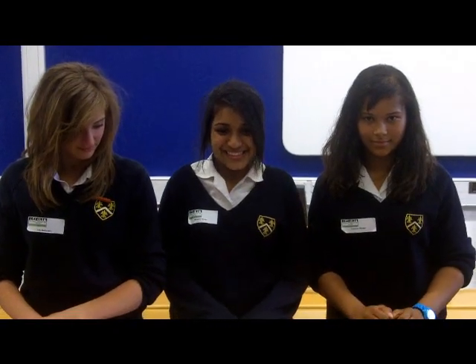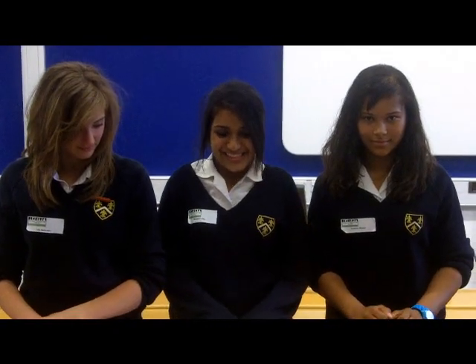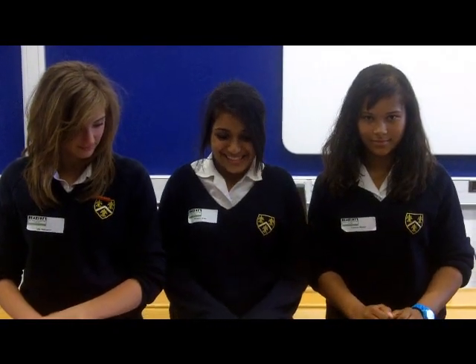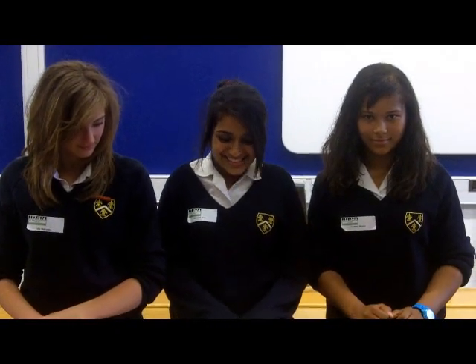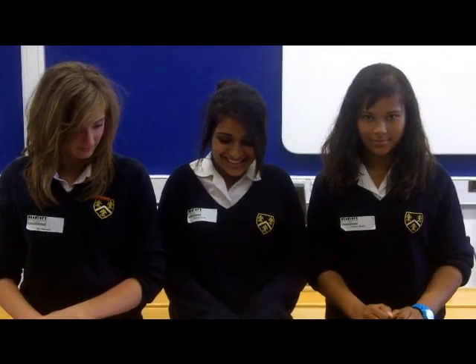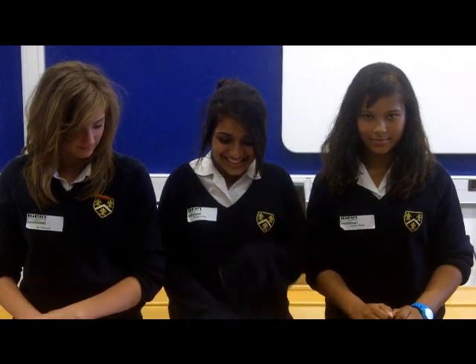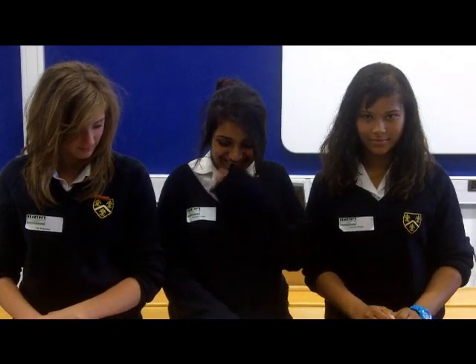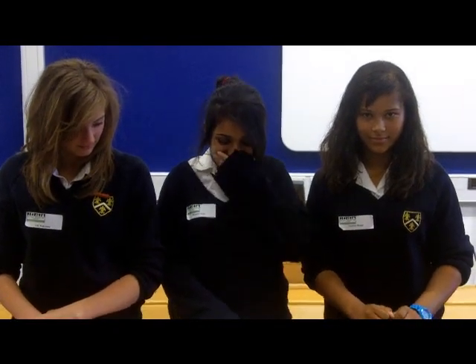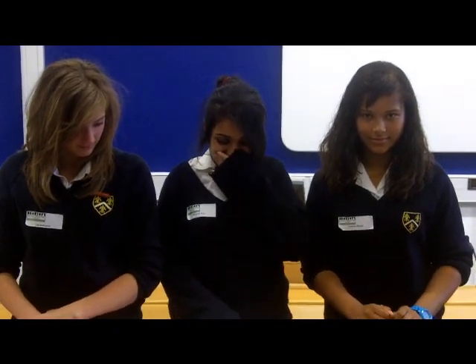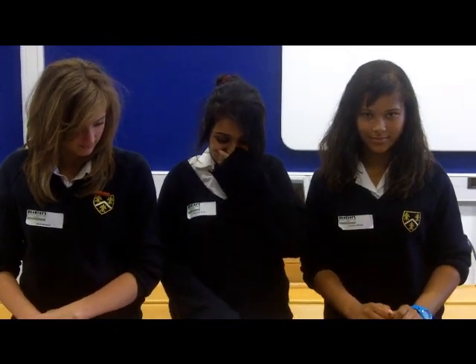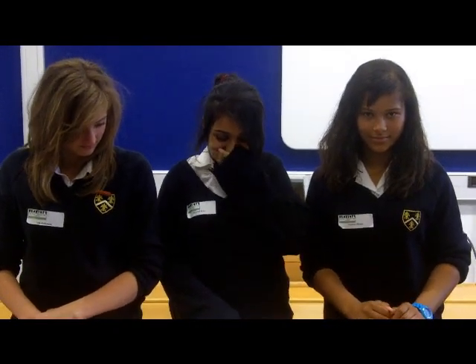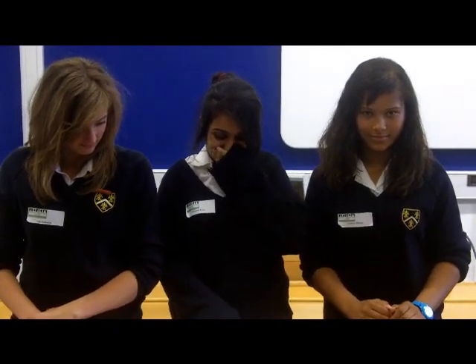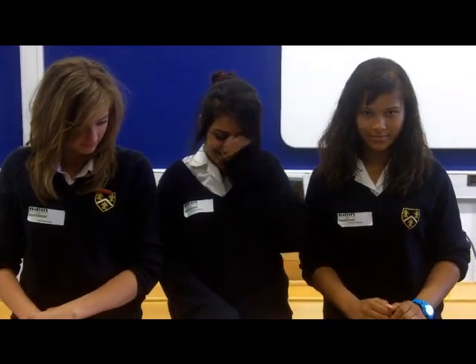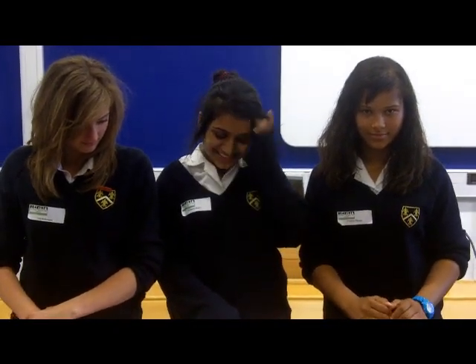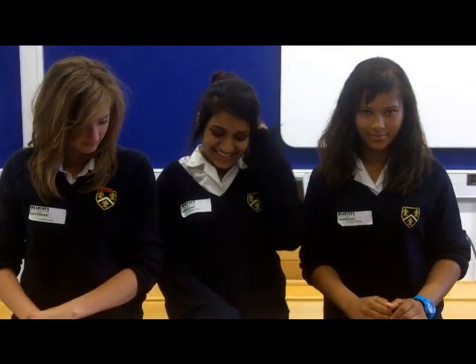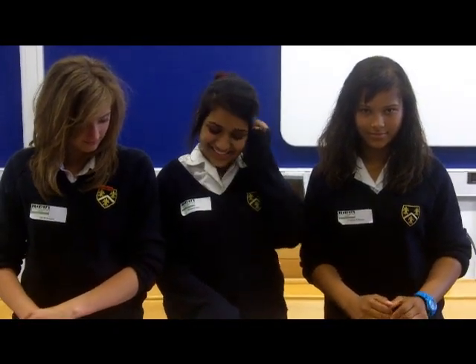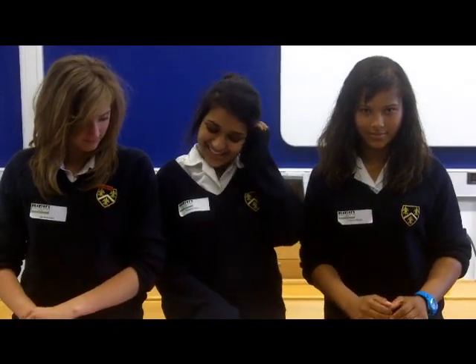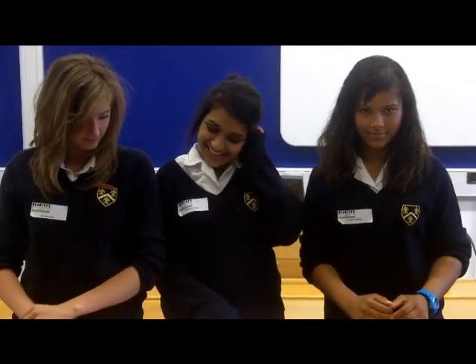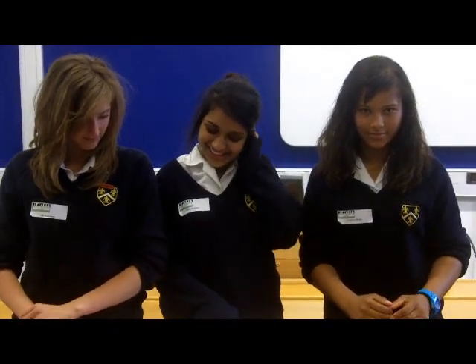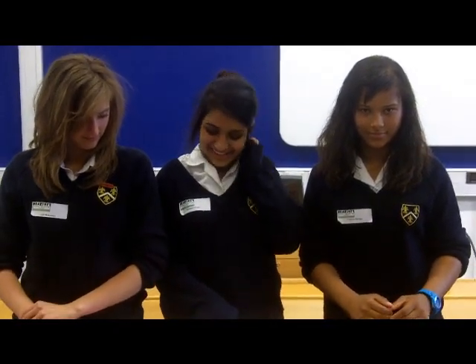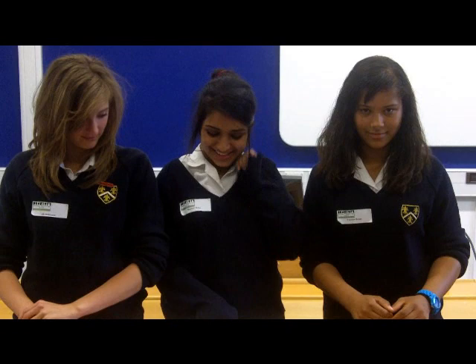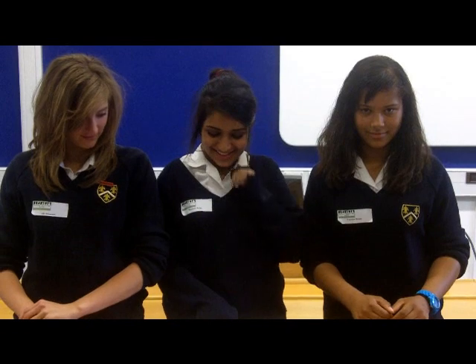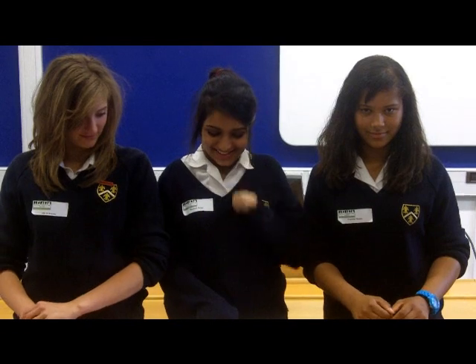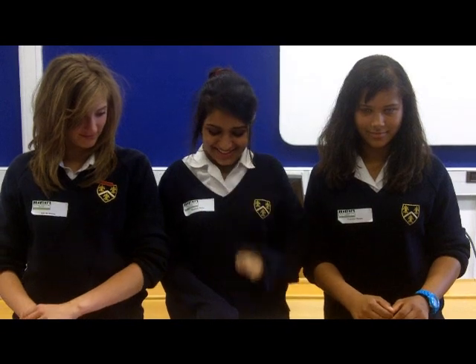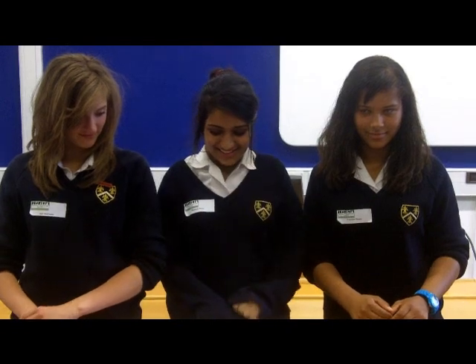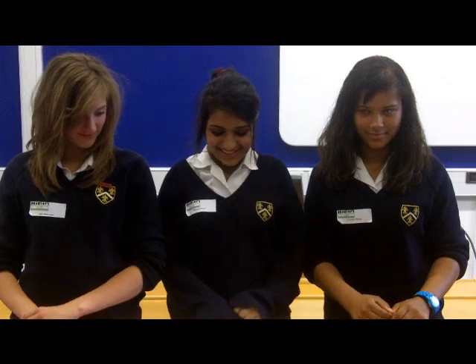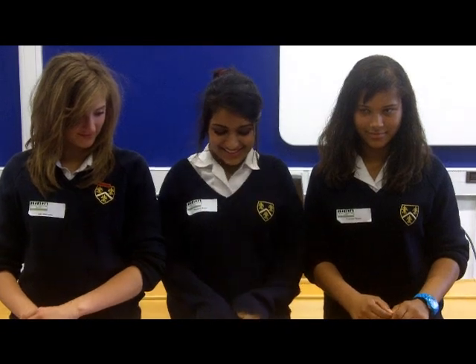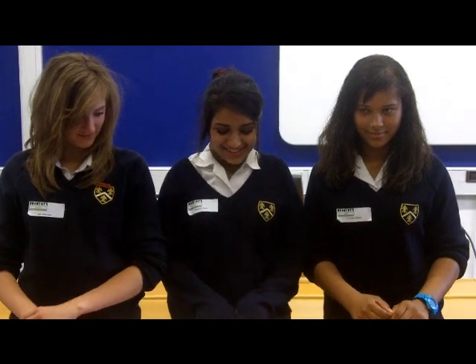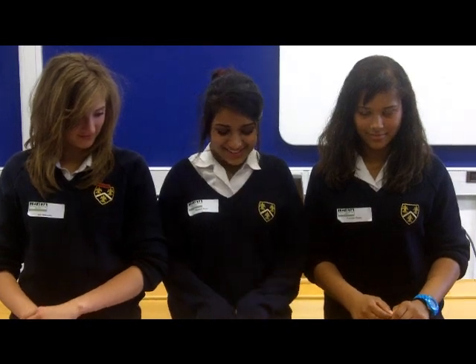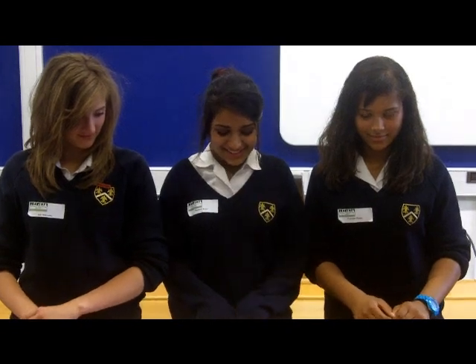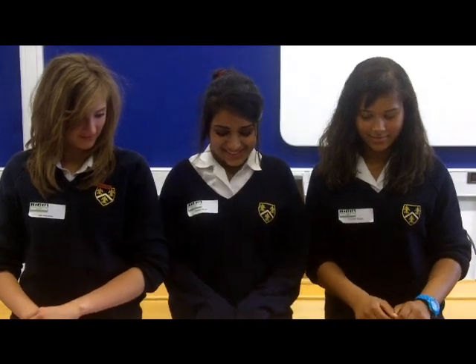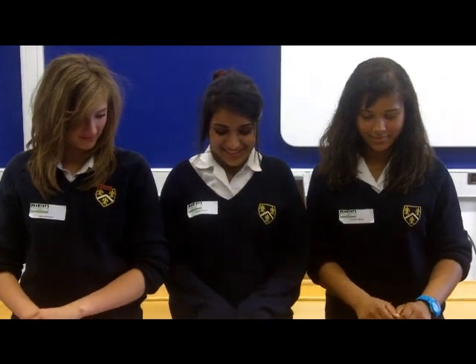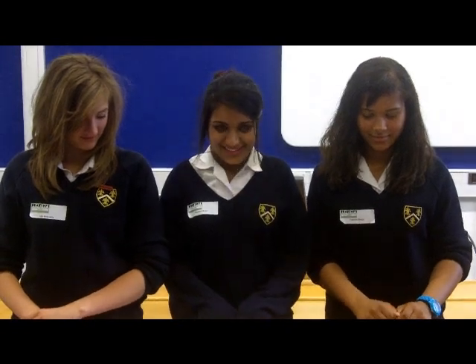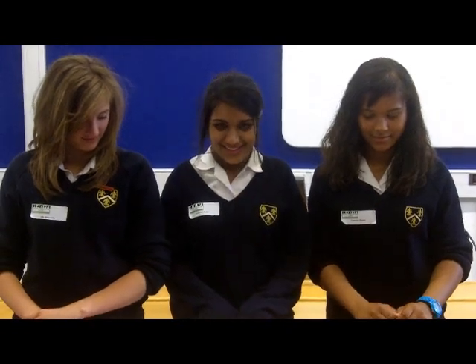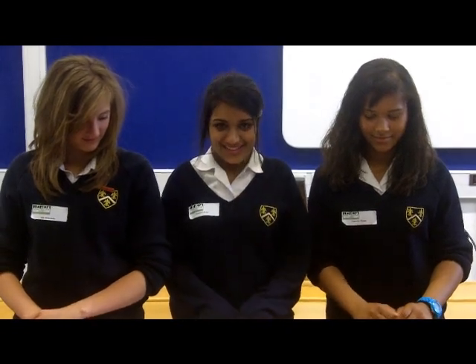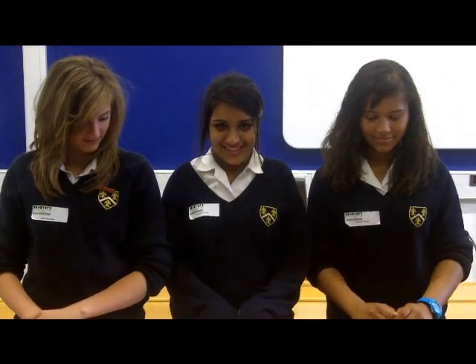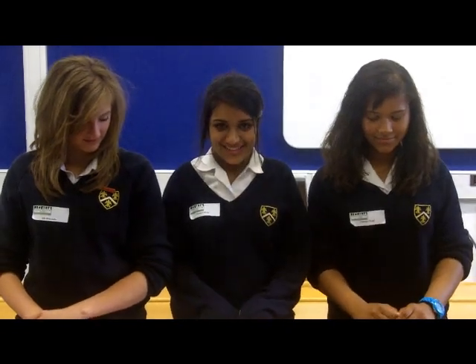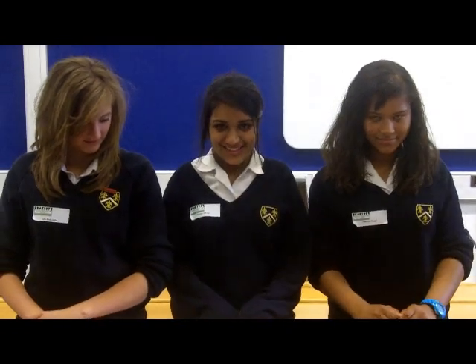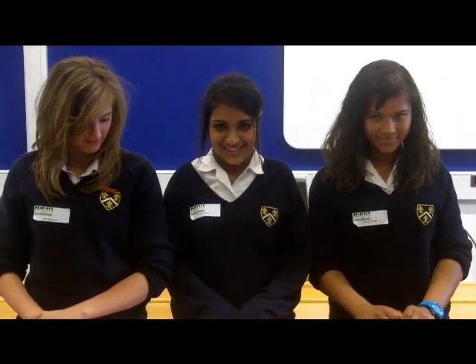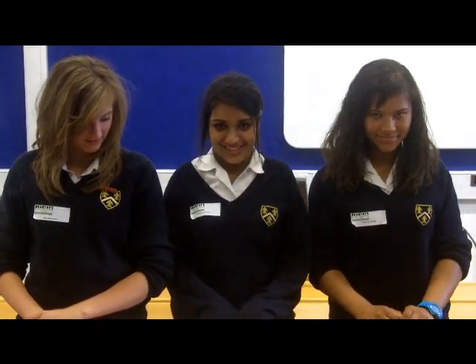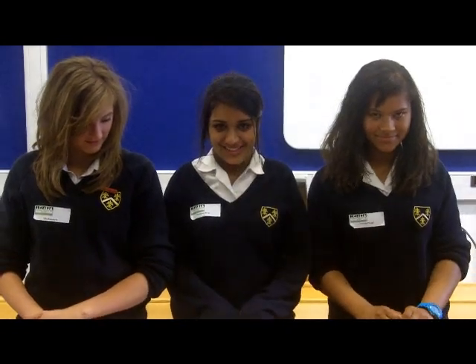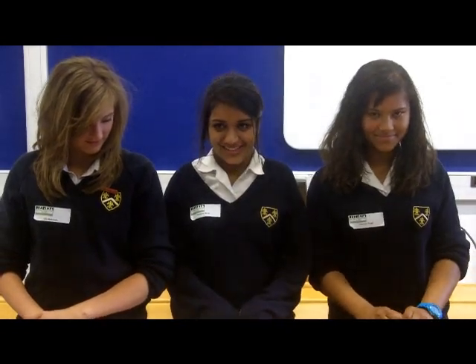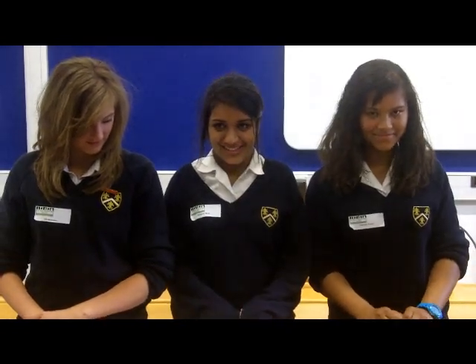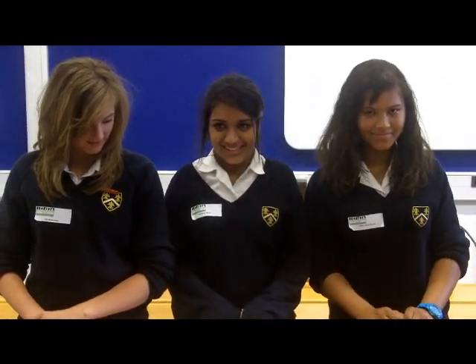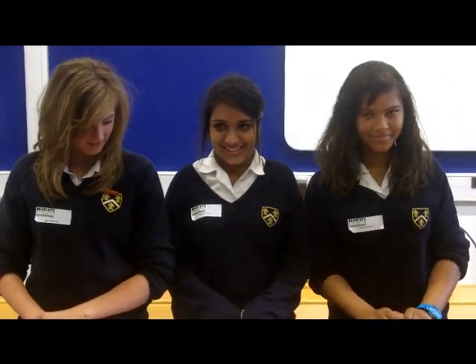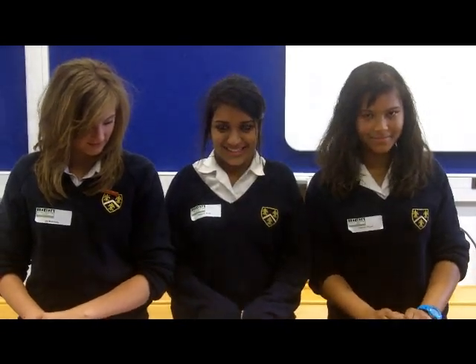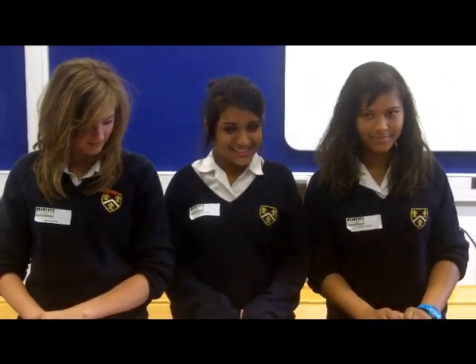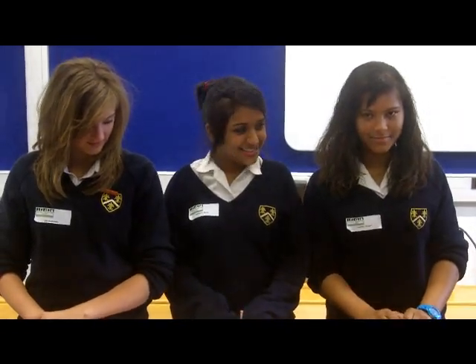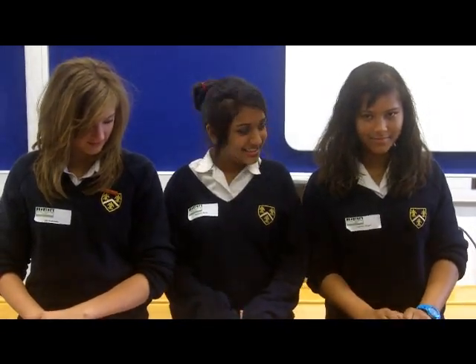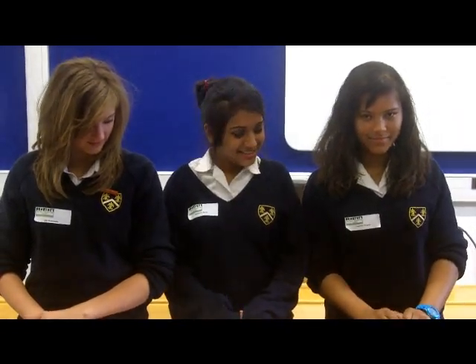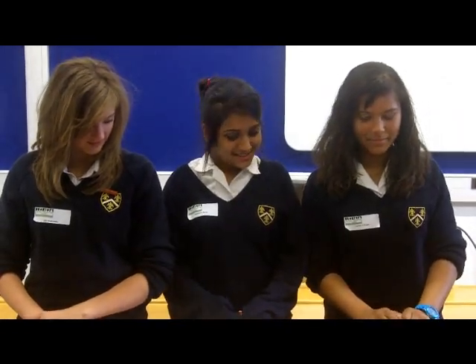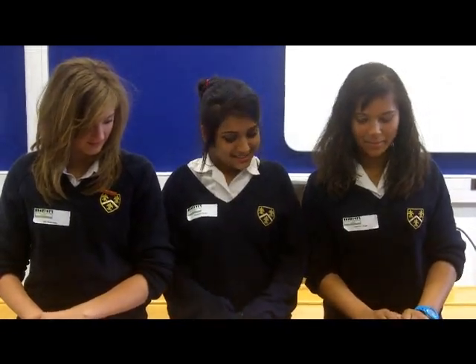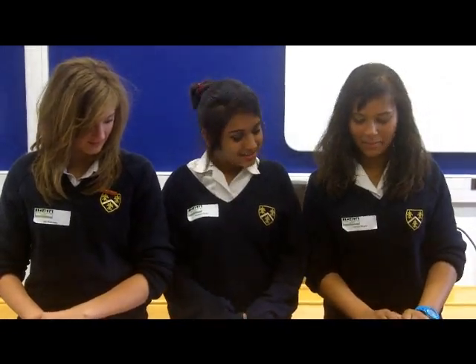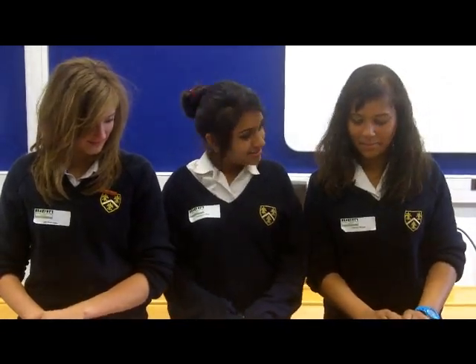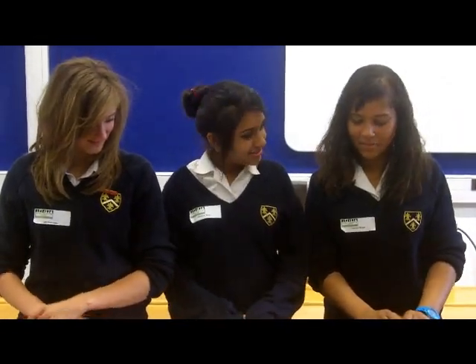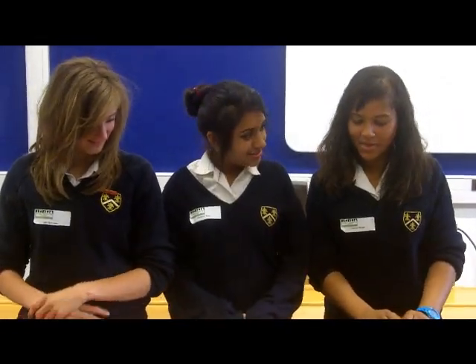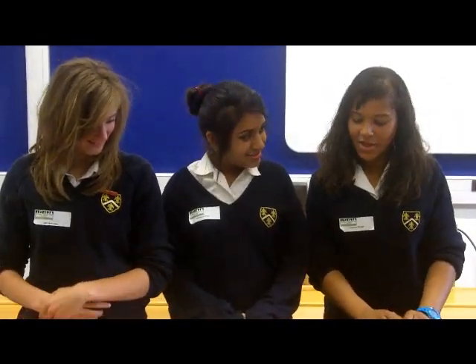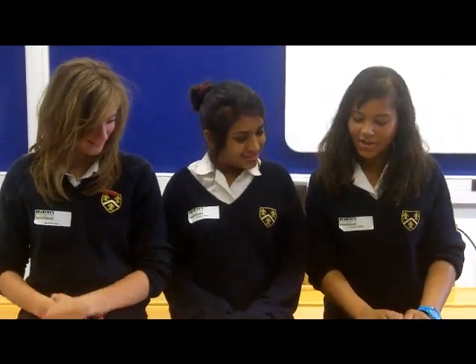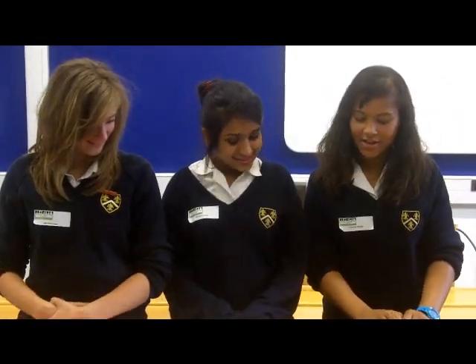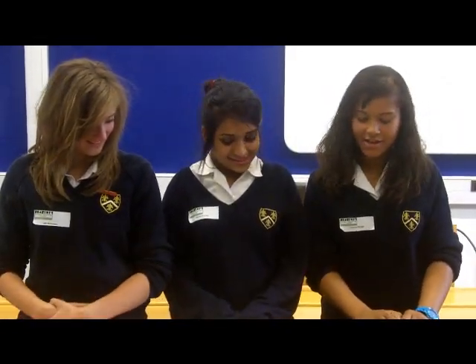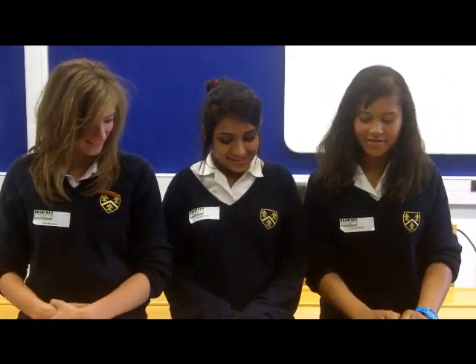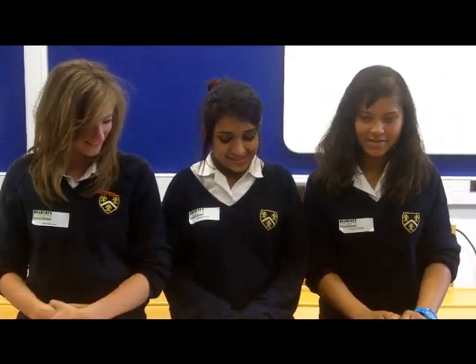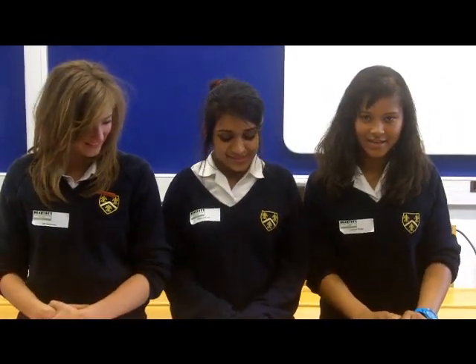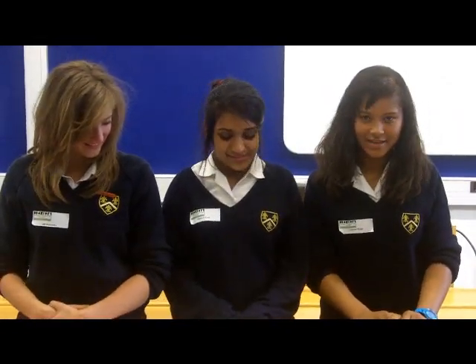Welcome to Granny's News Report, the number one news report for Grans. Good afternoon.